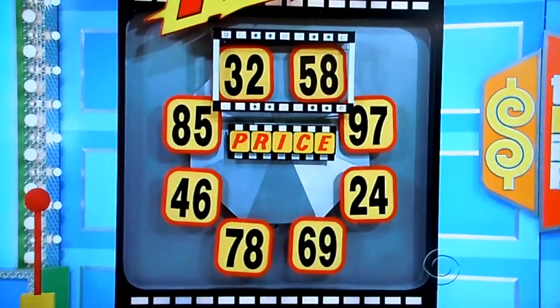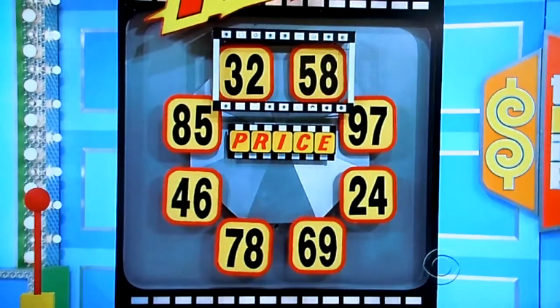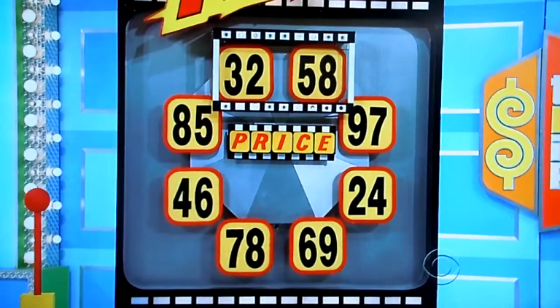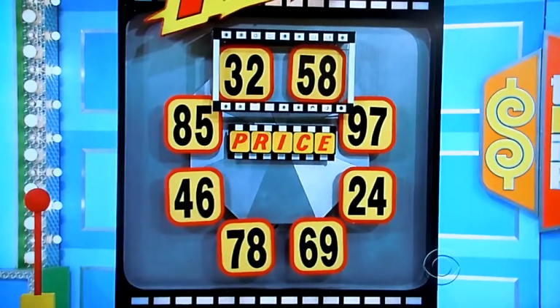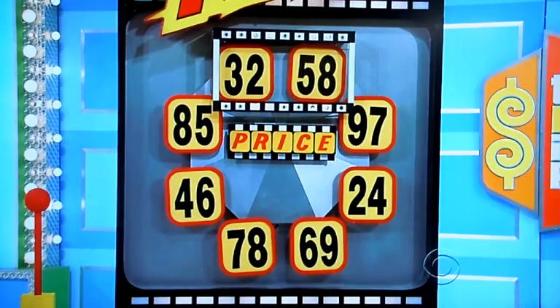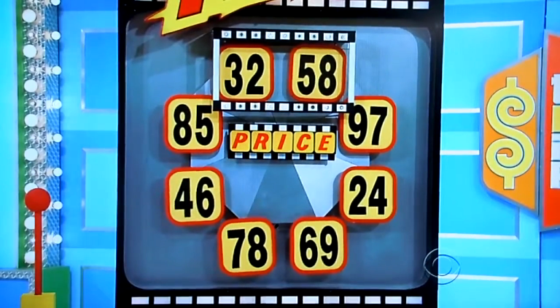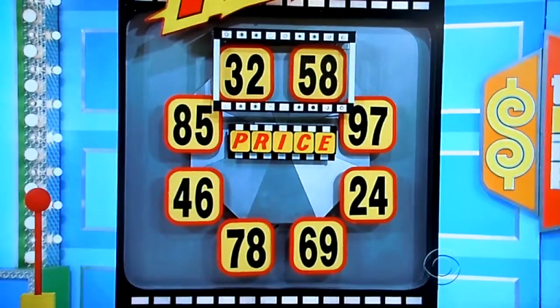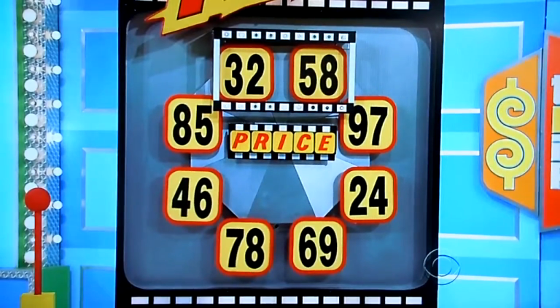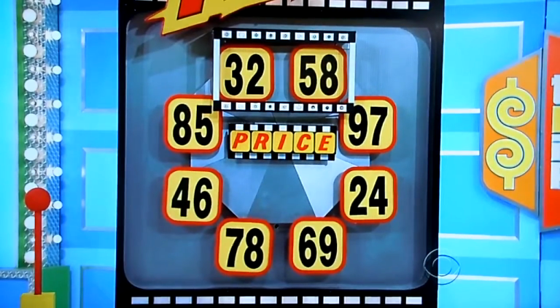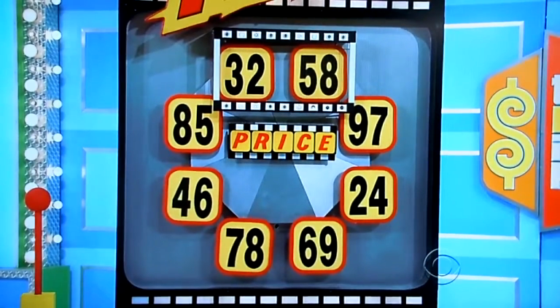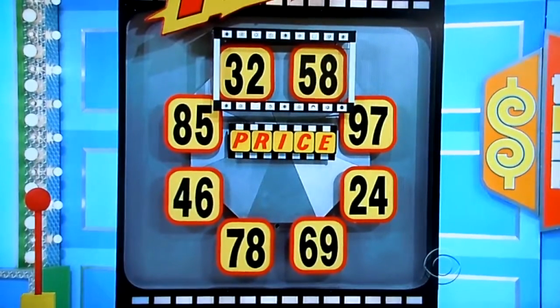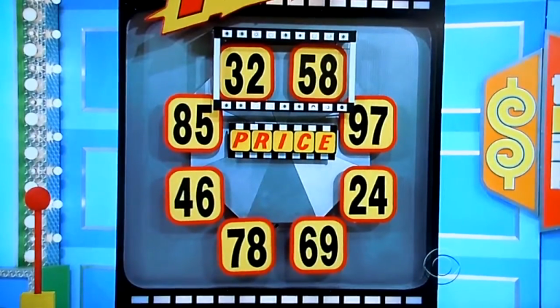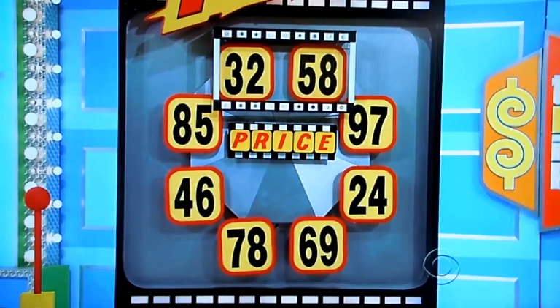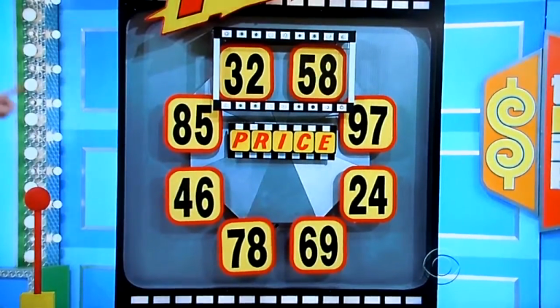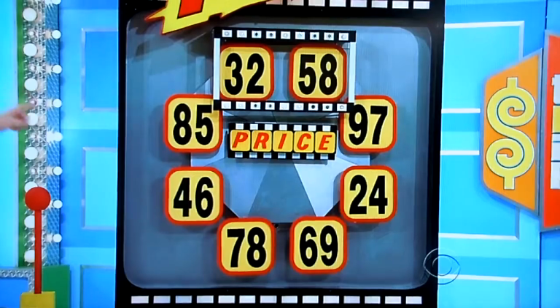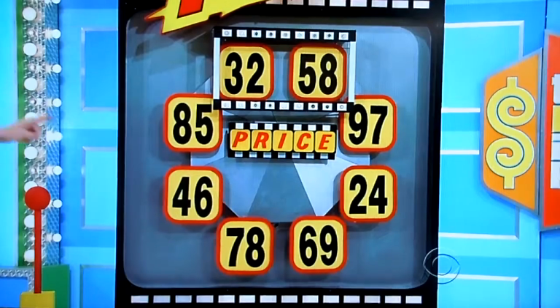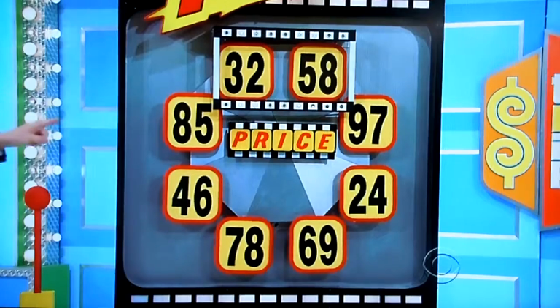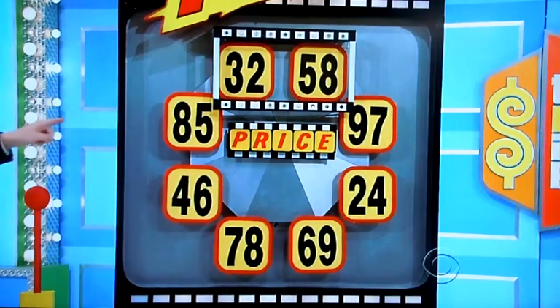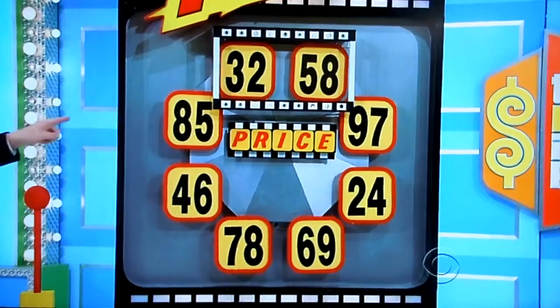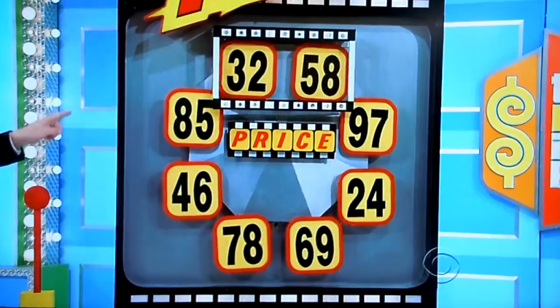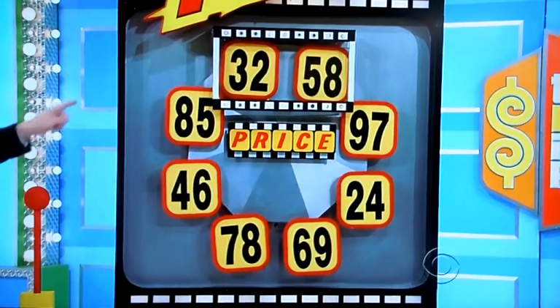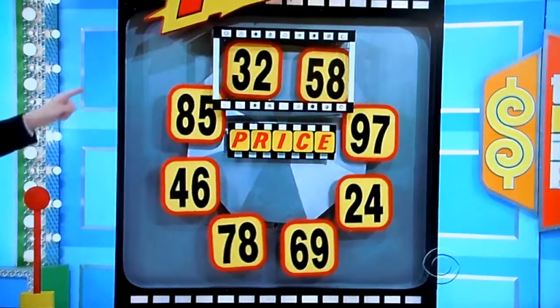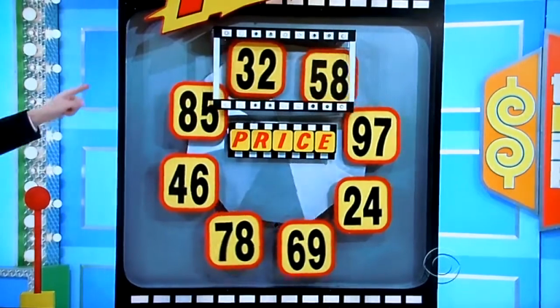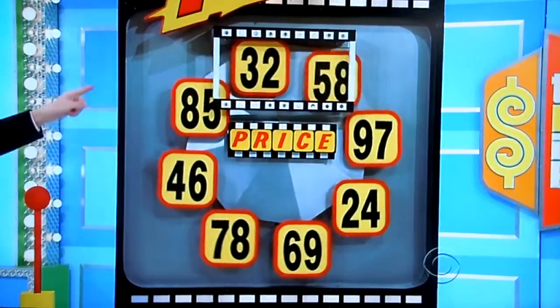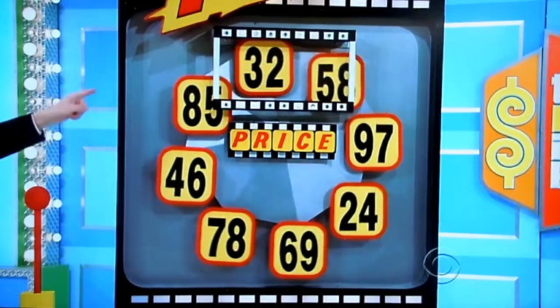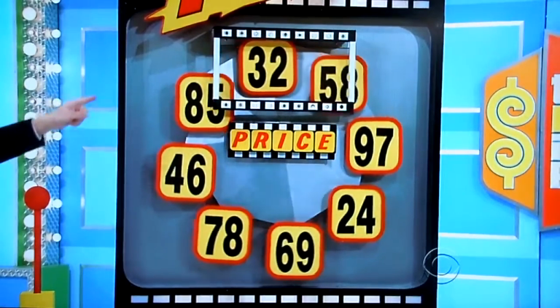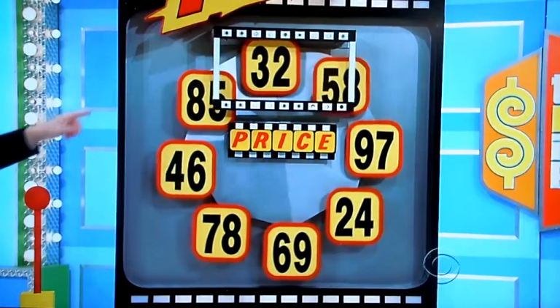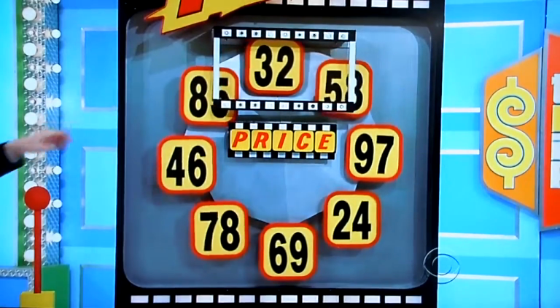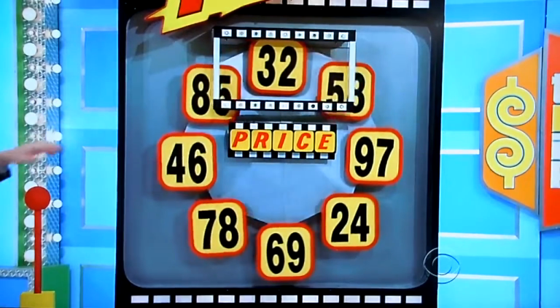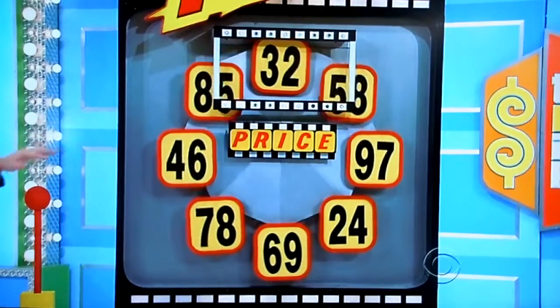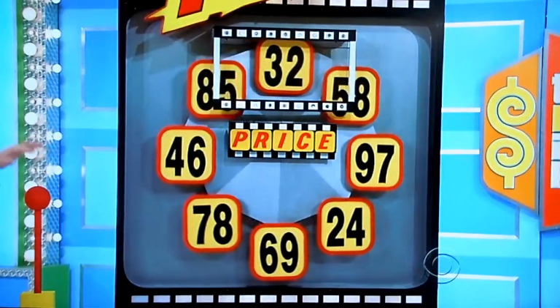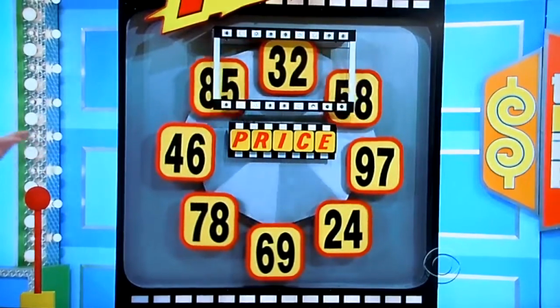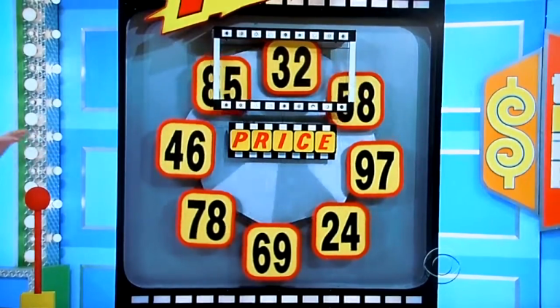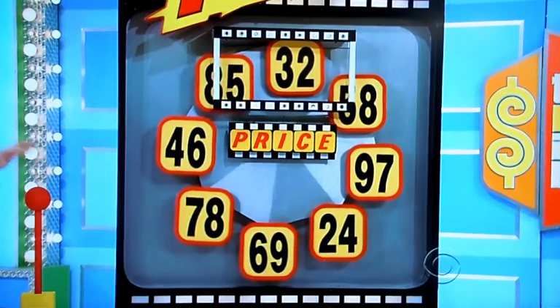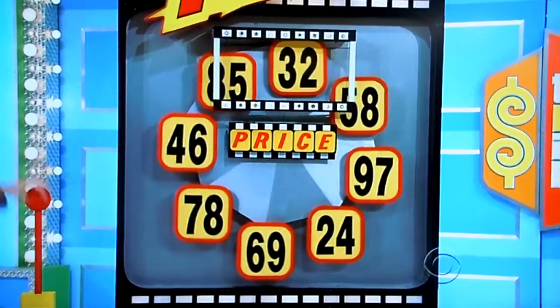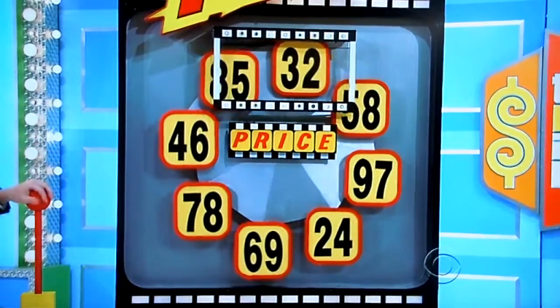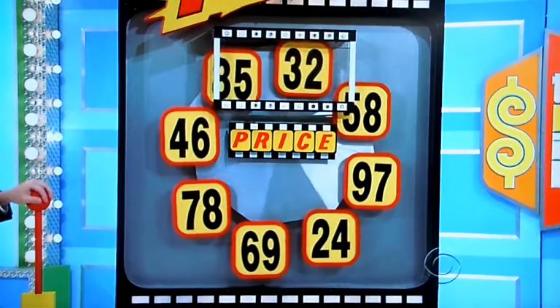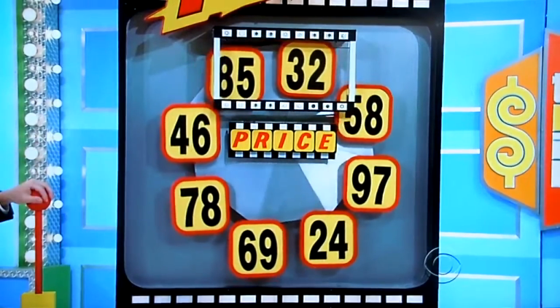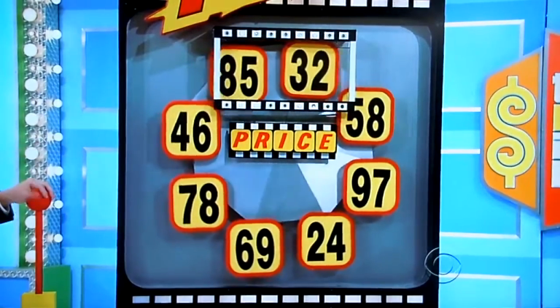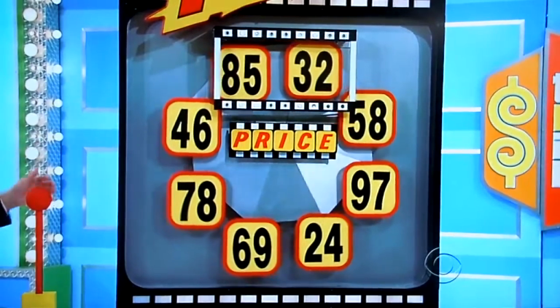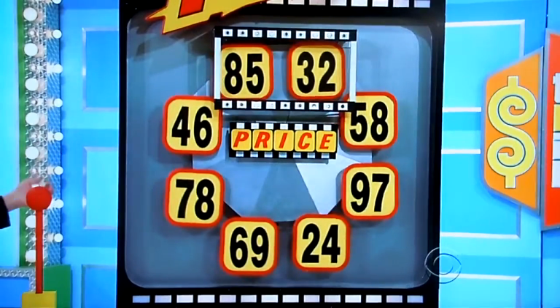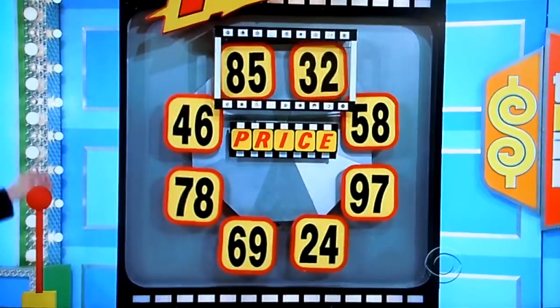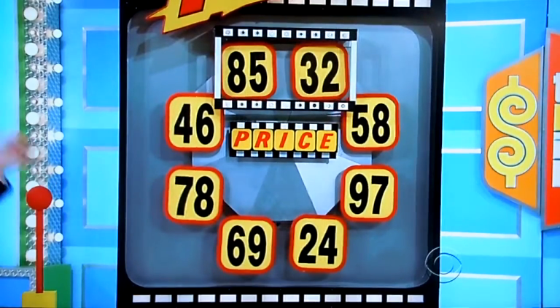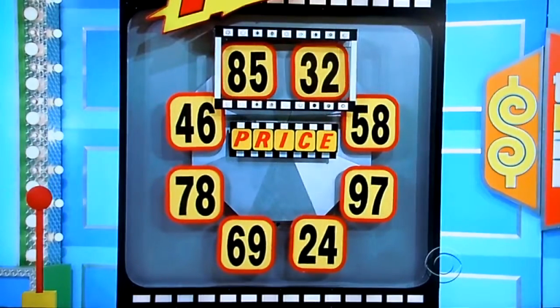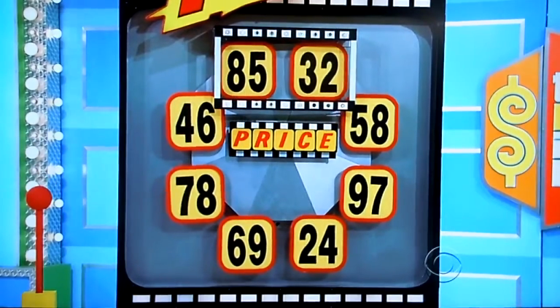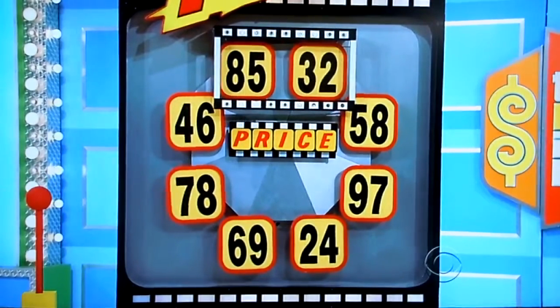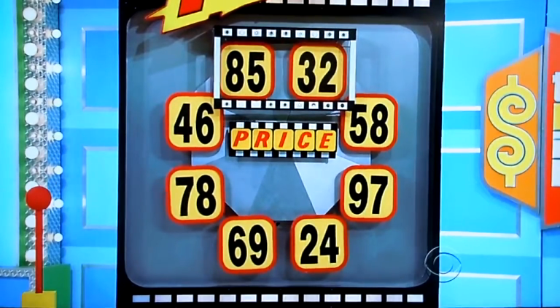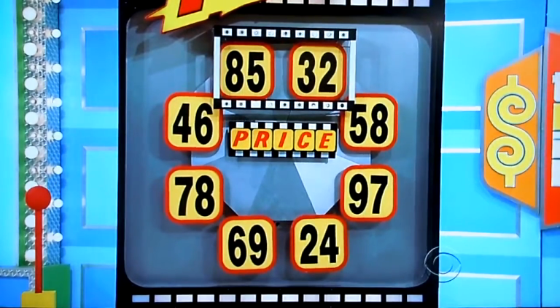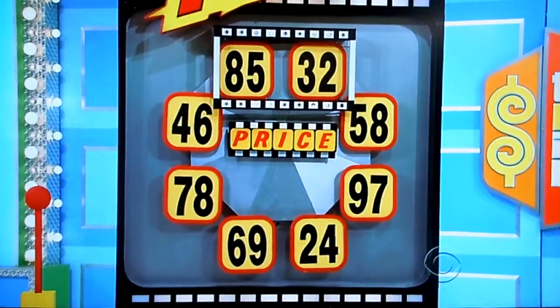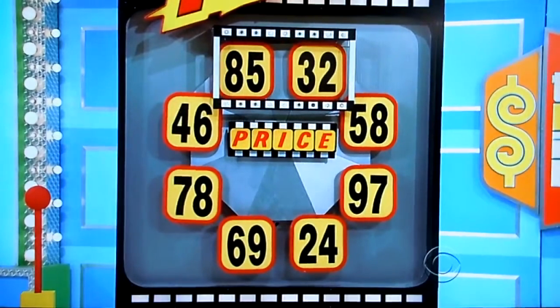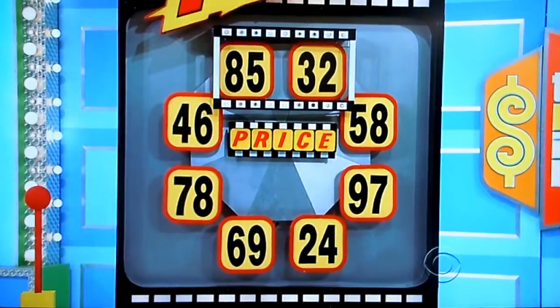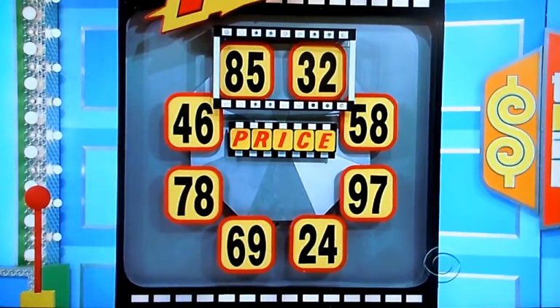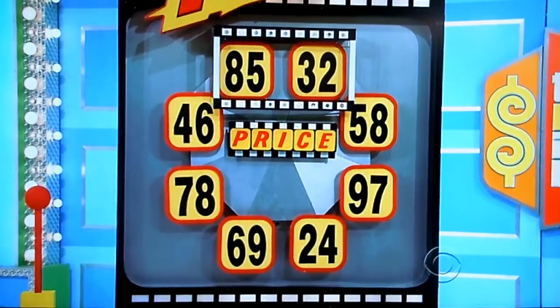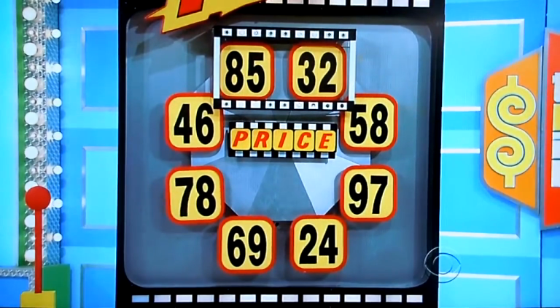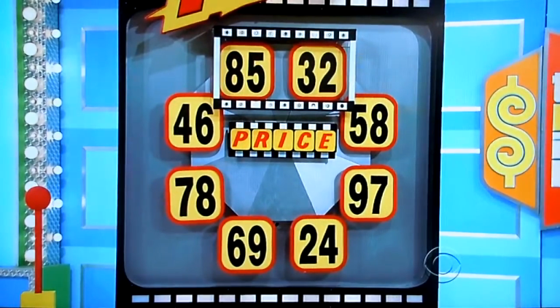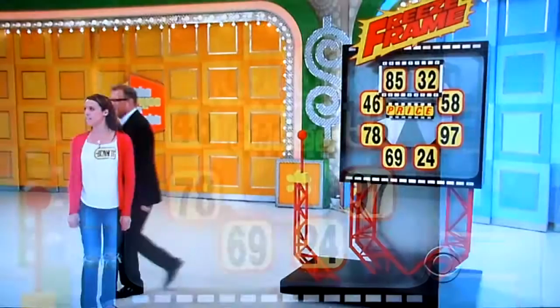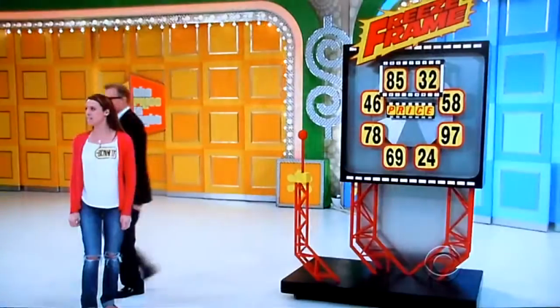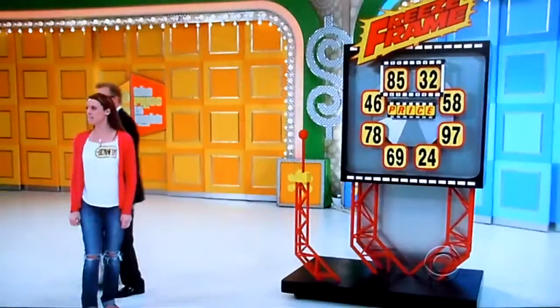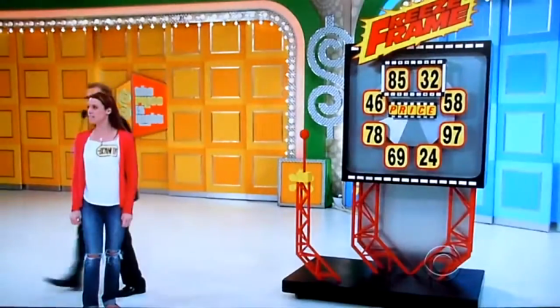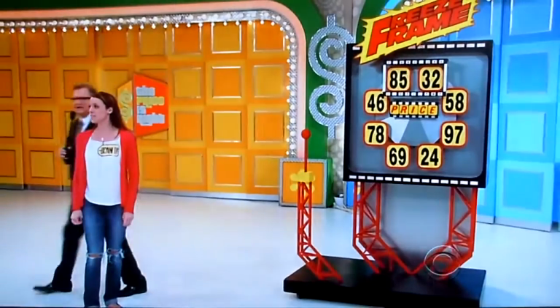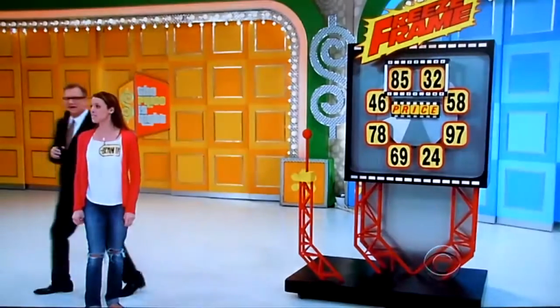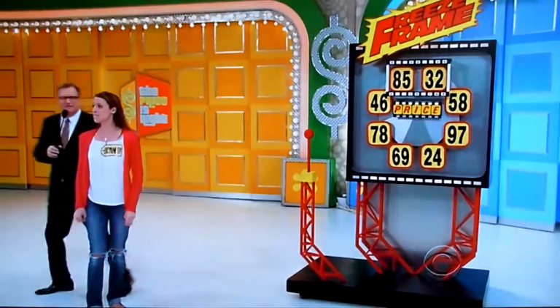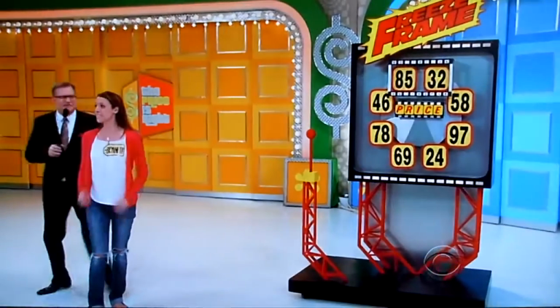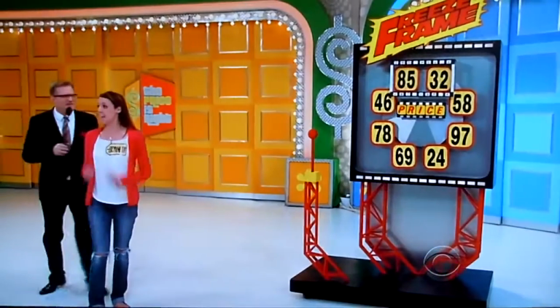It's called Freeze Frame. When you see the right price, go in the frame and freeze it by pulling the lever. If you're right, you get everything.